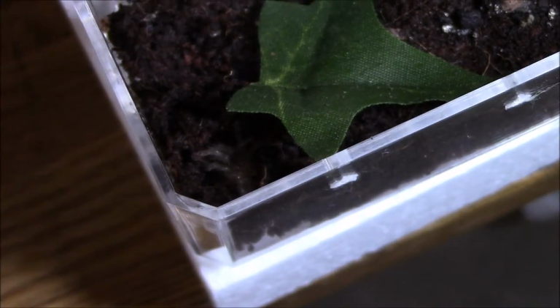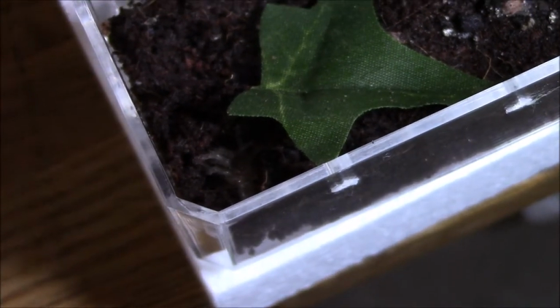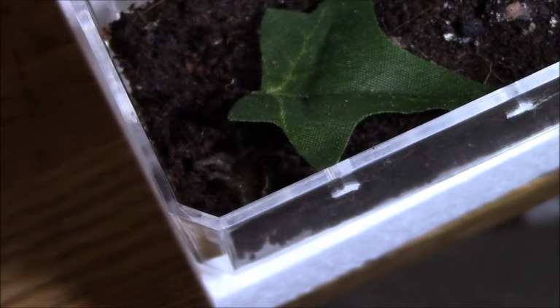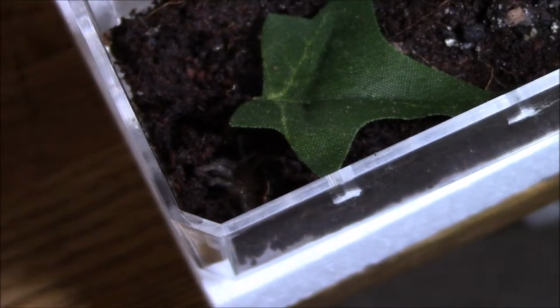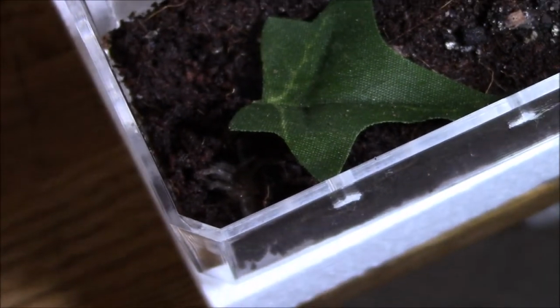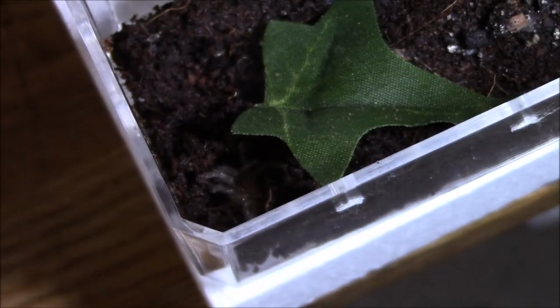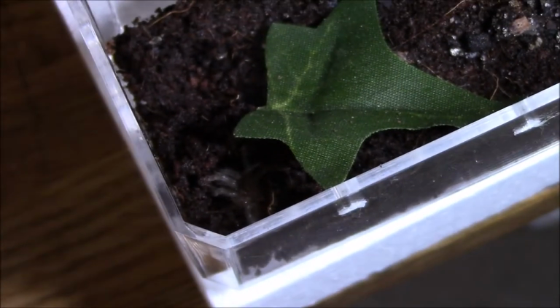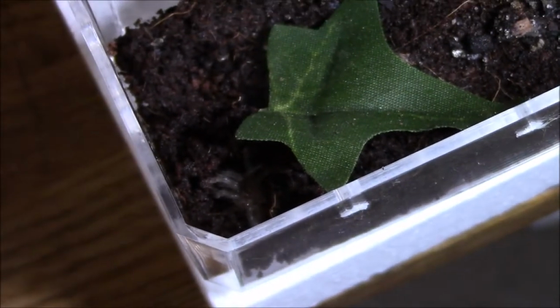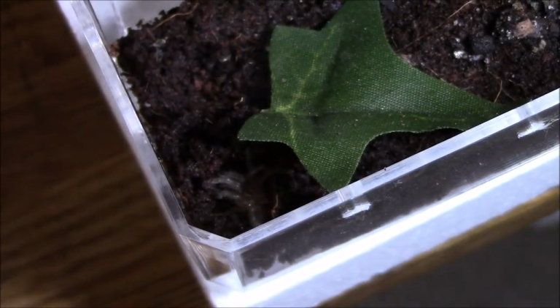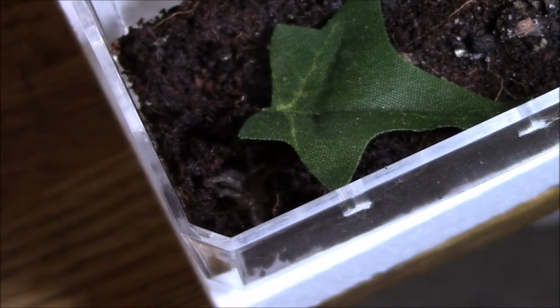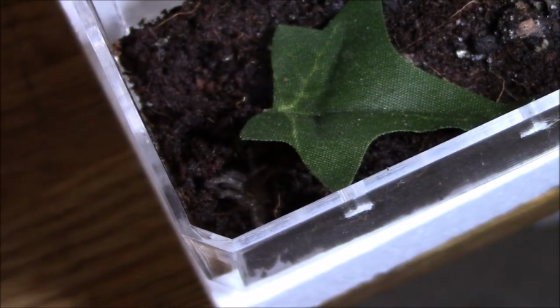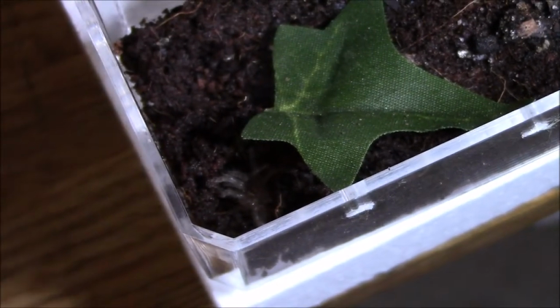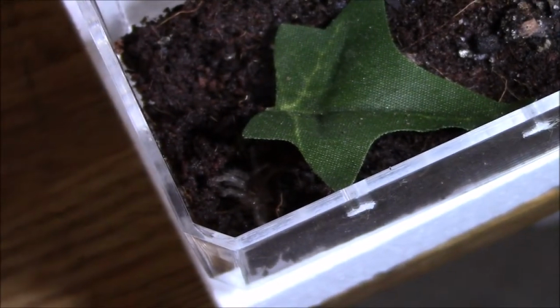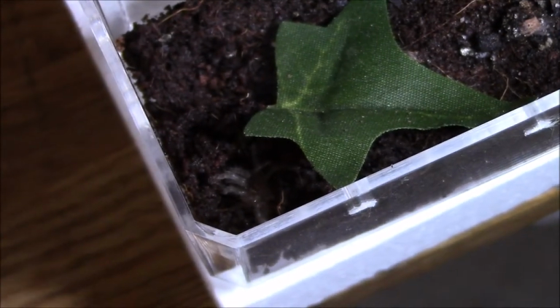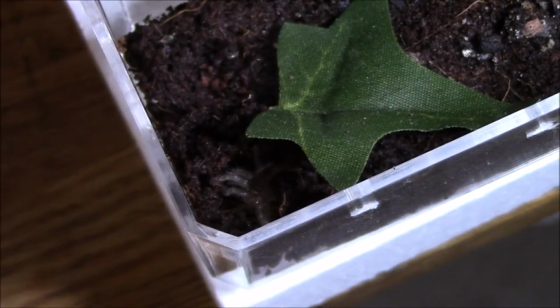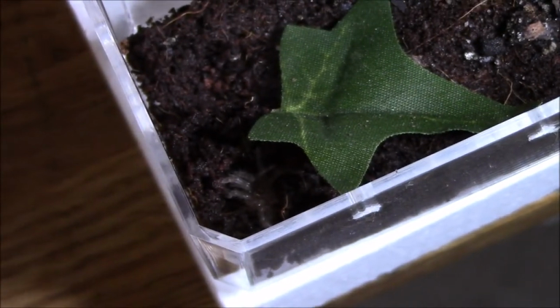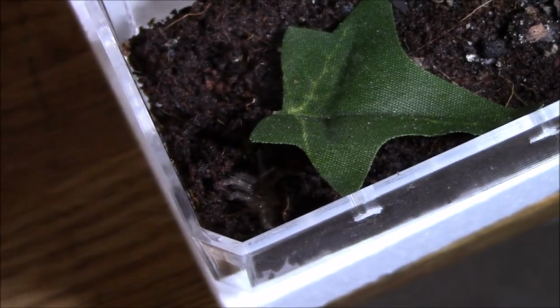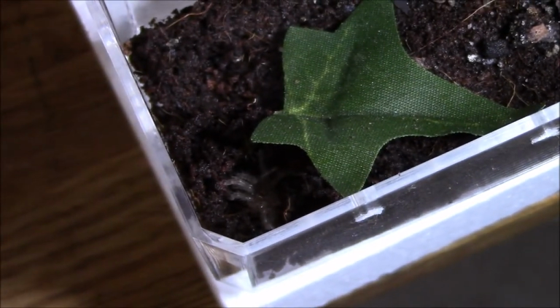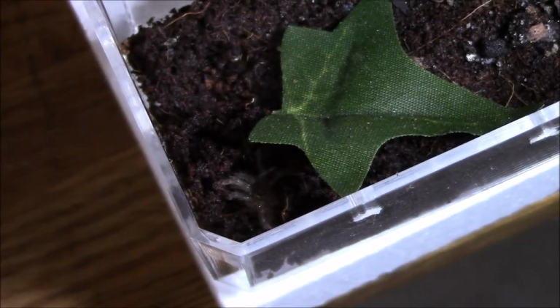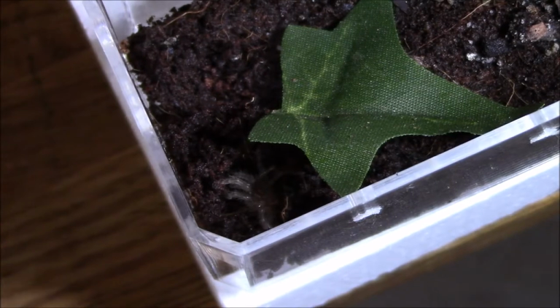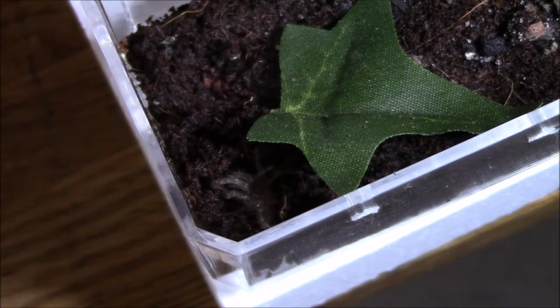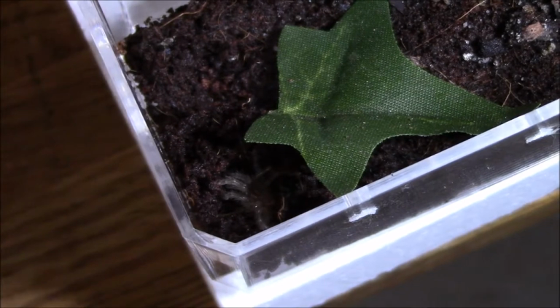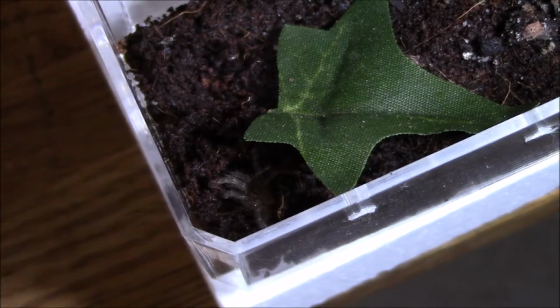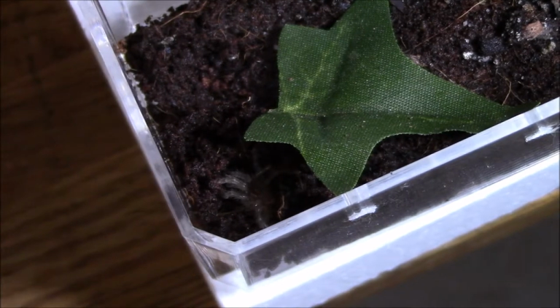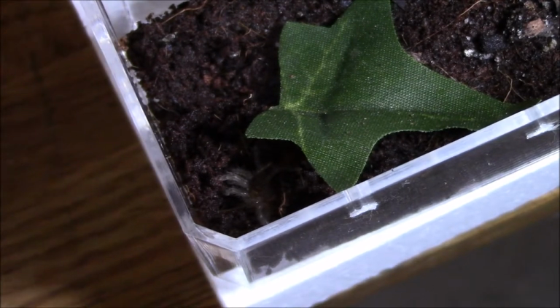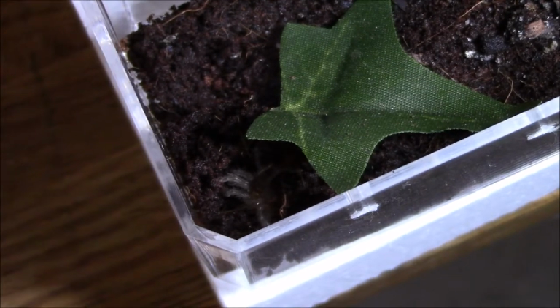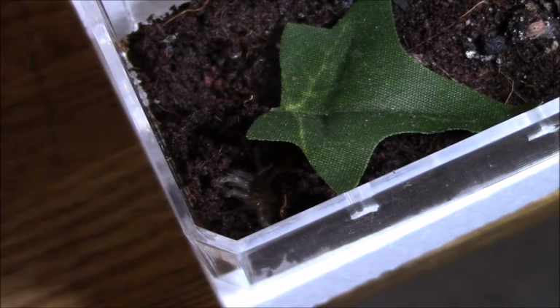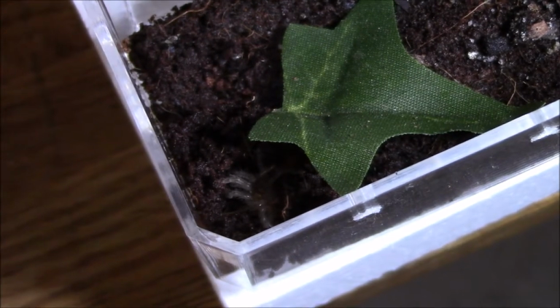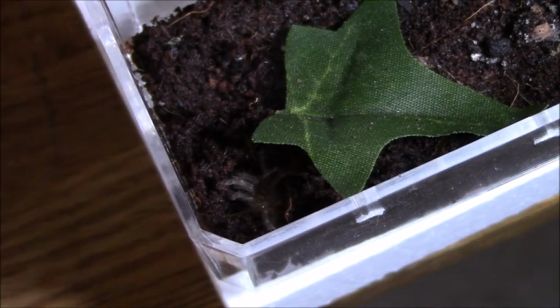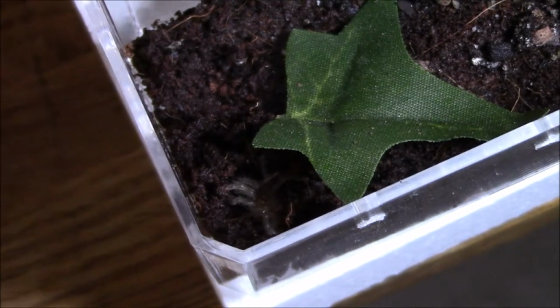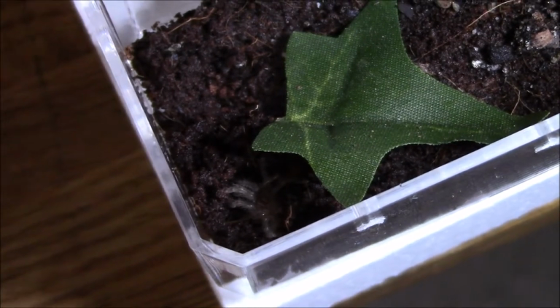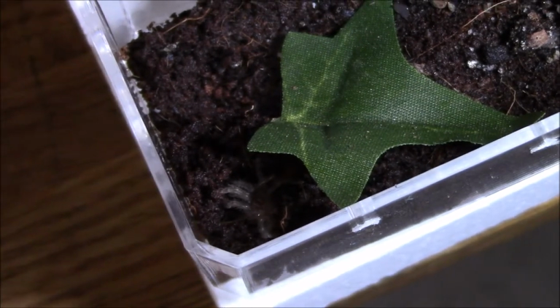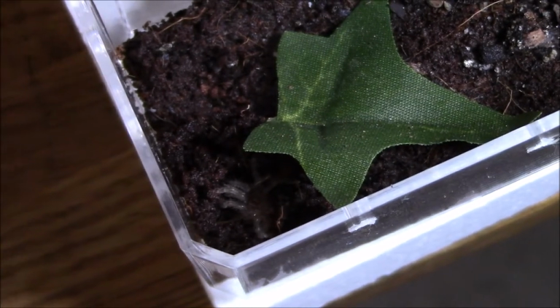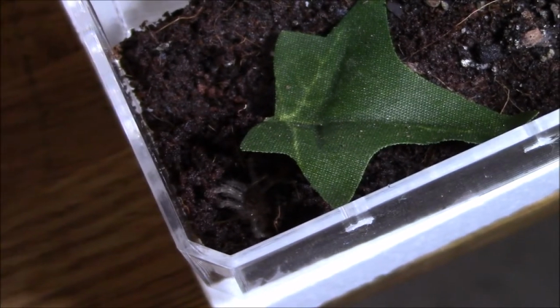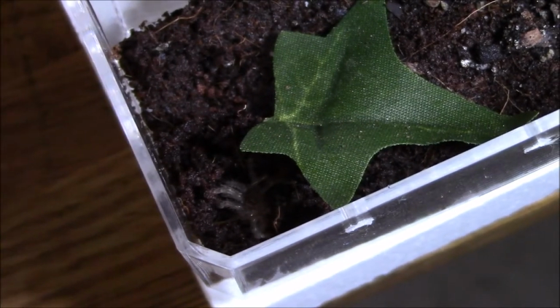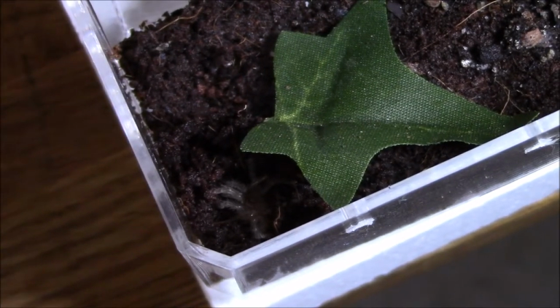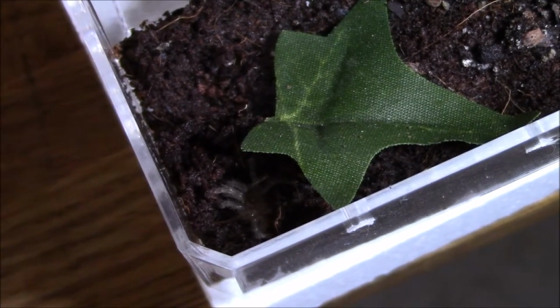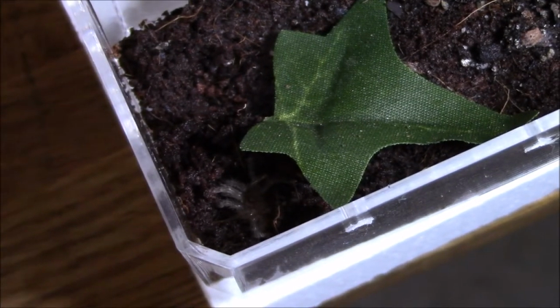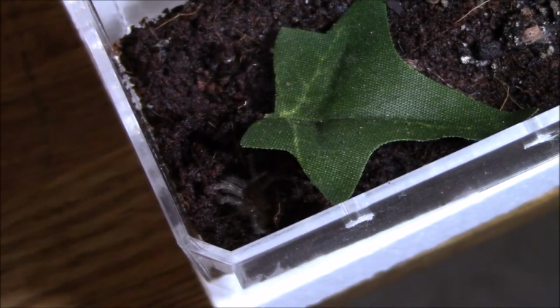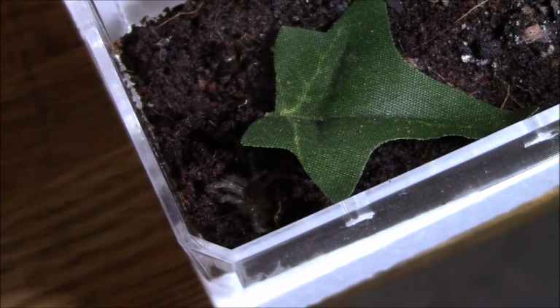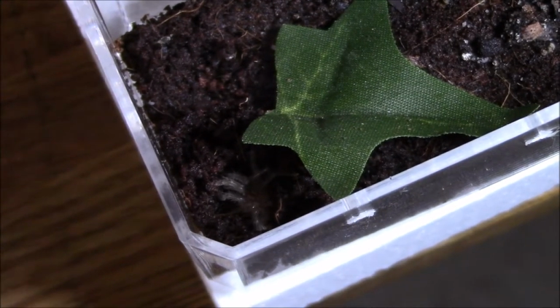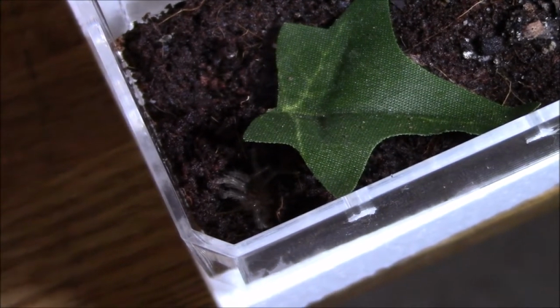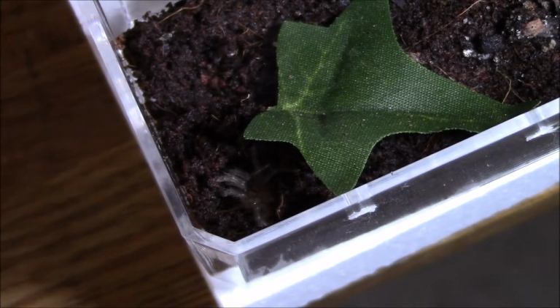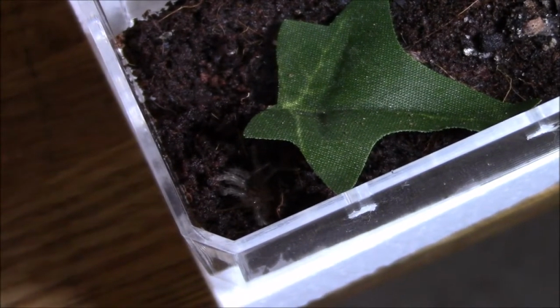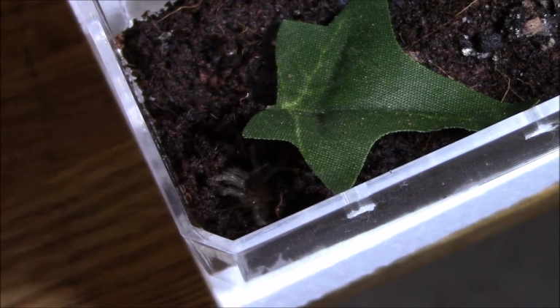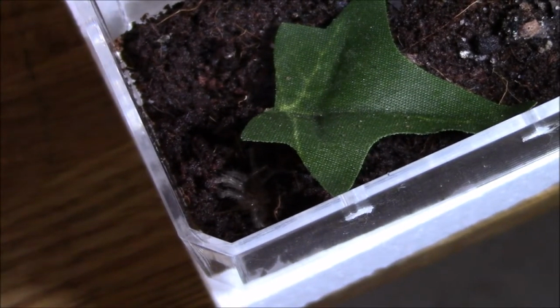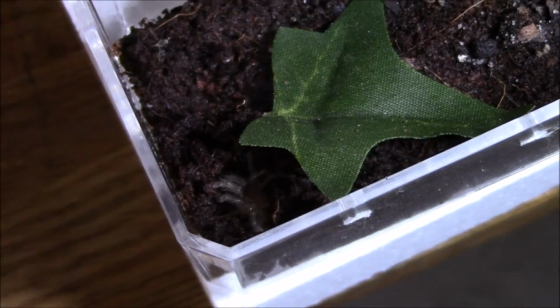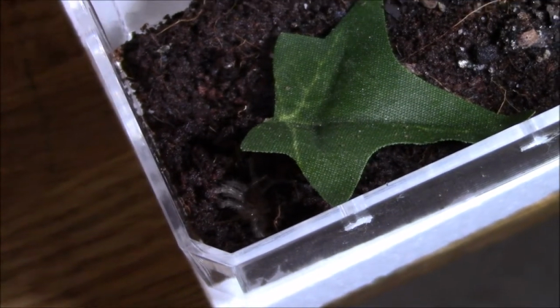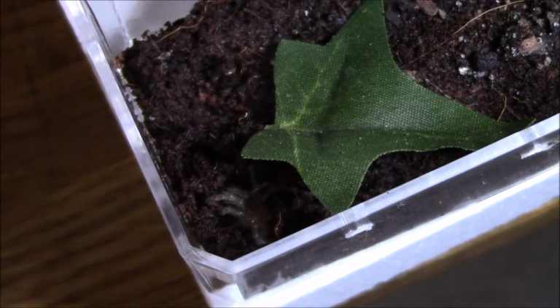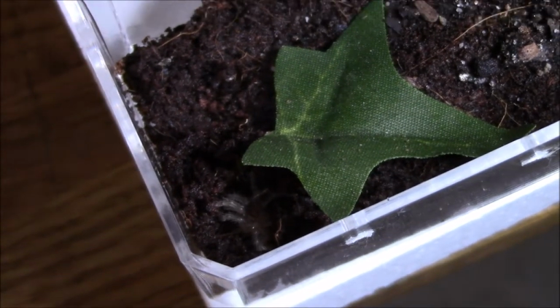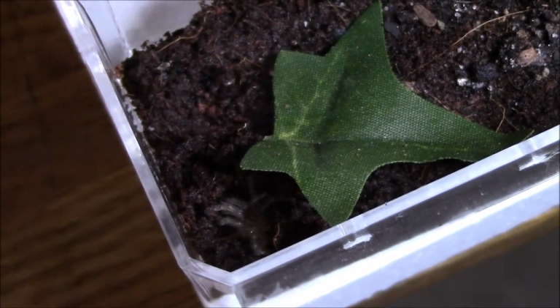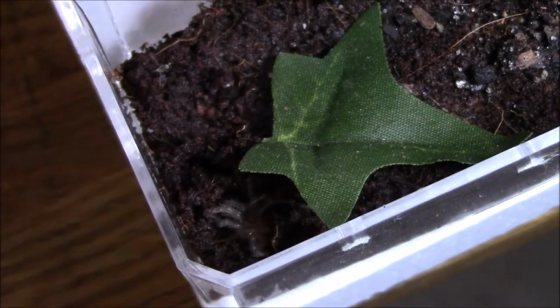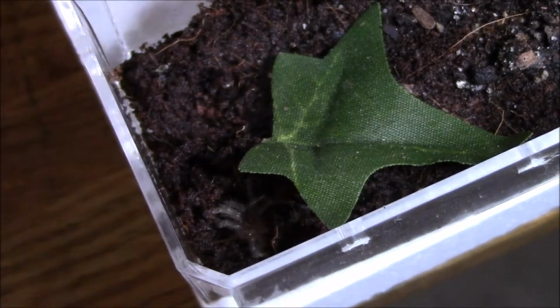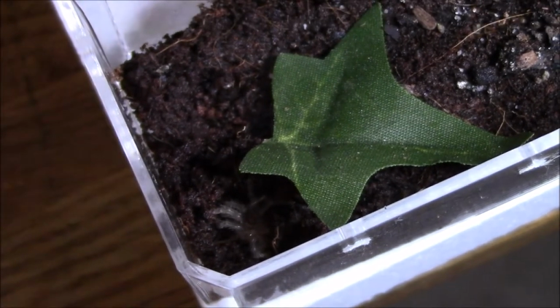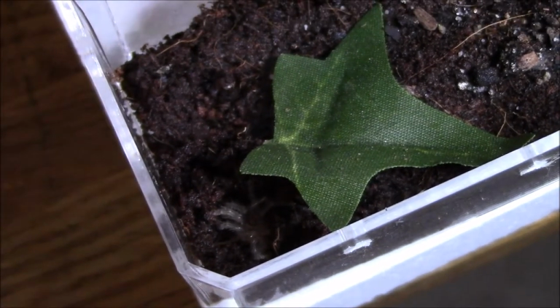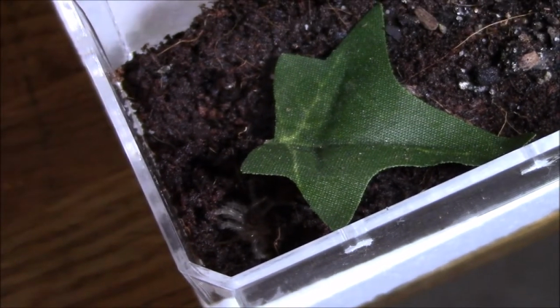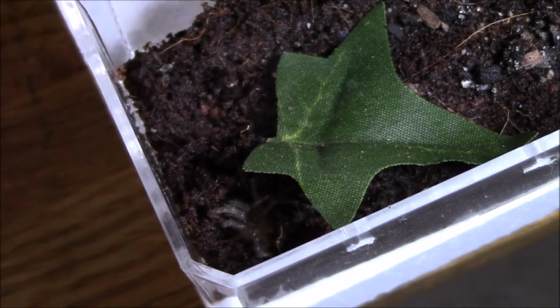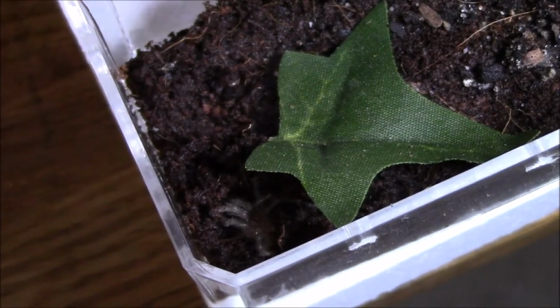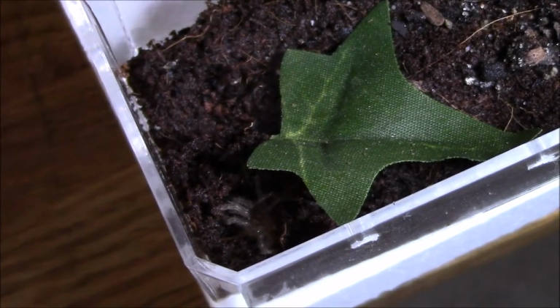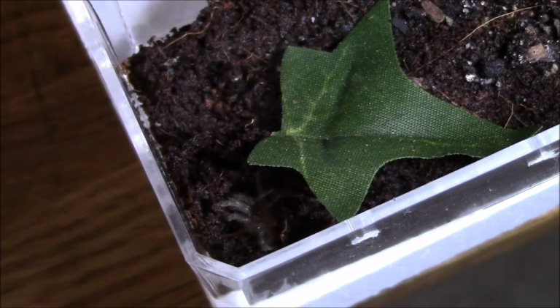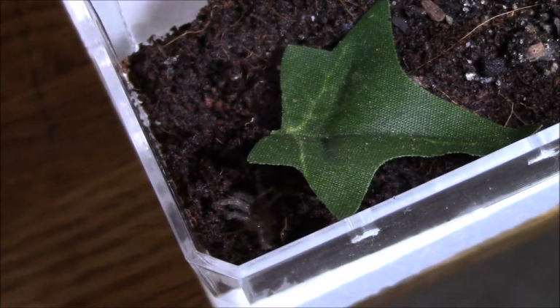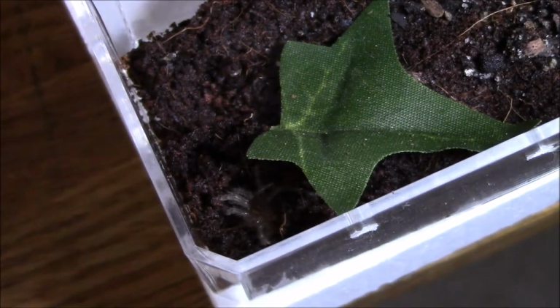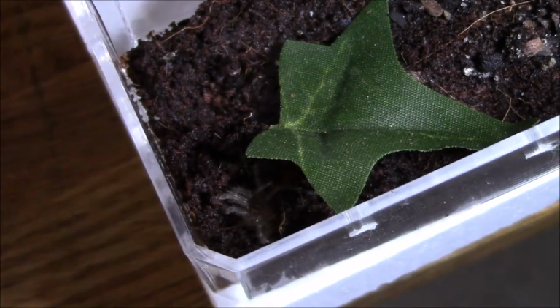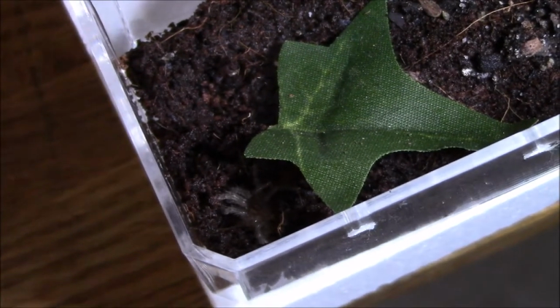This poor little guy just got shipped from California to Virginia to get to me, so what a trooper.